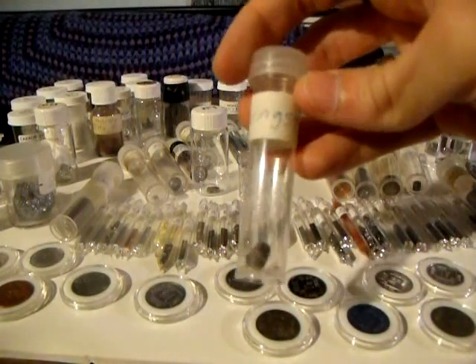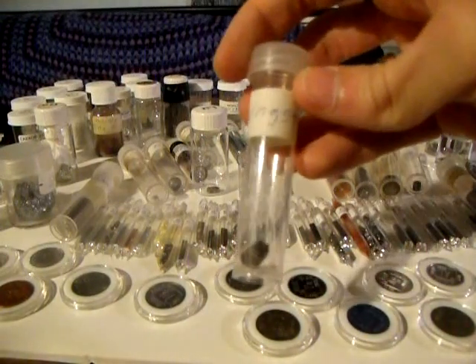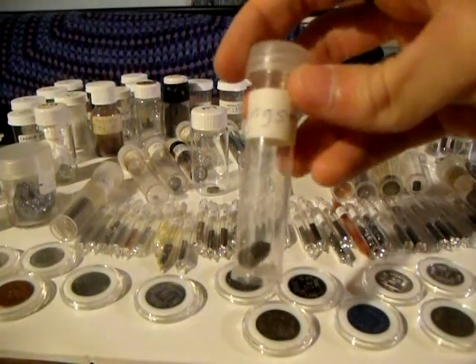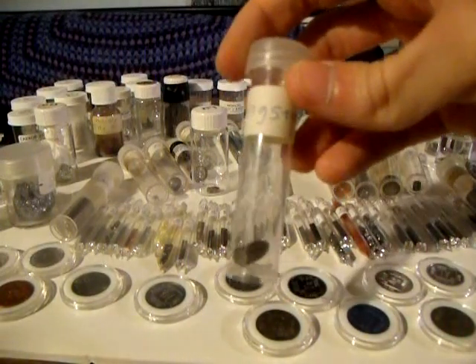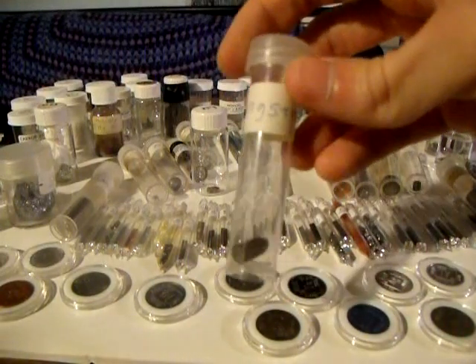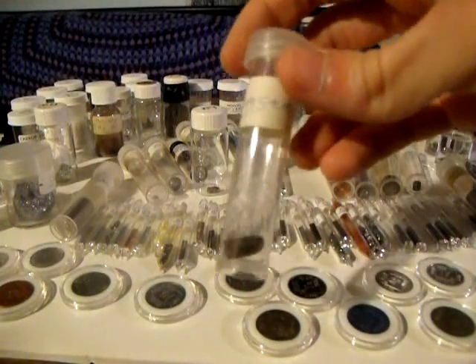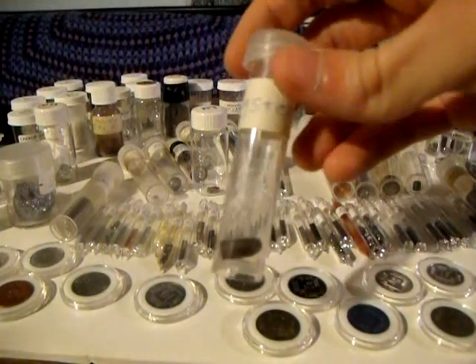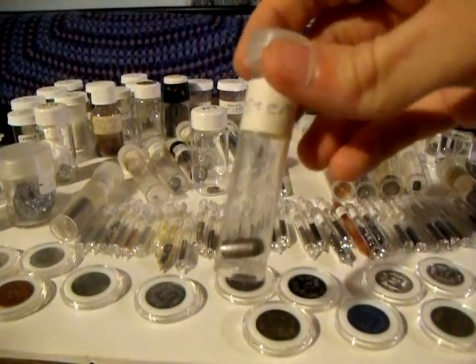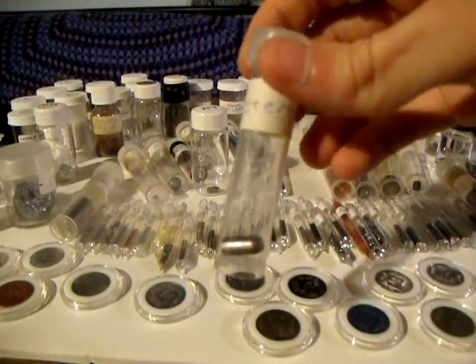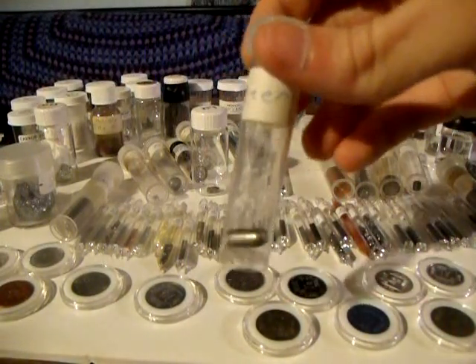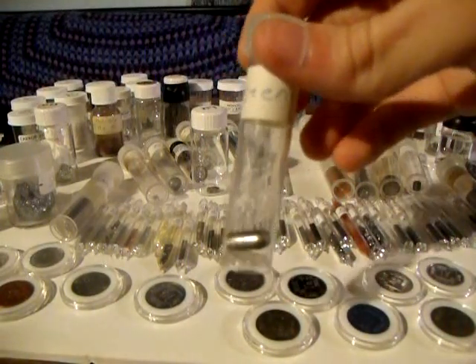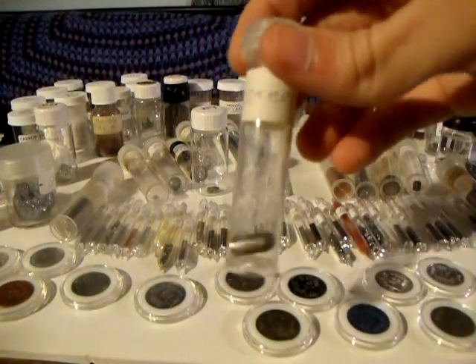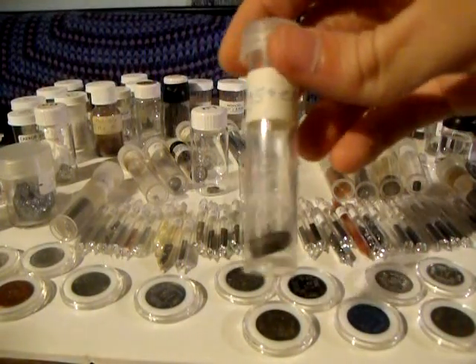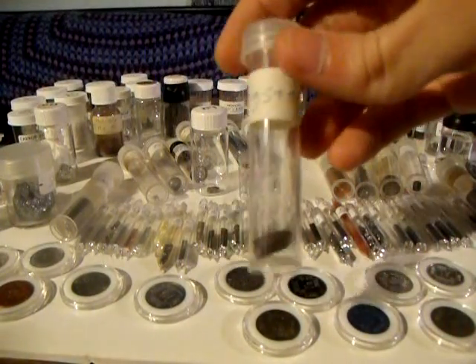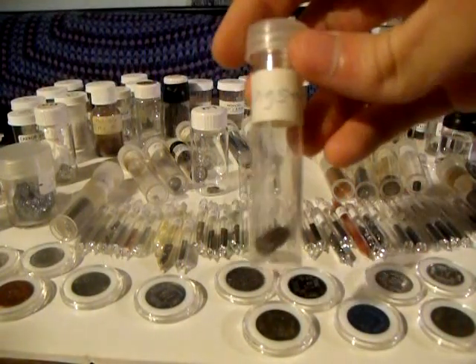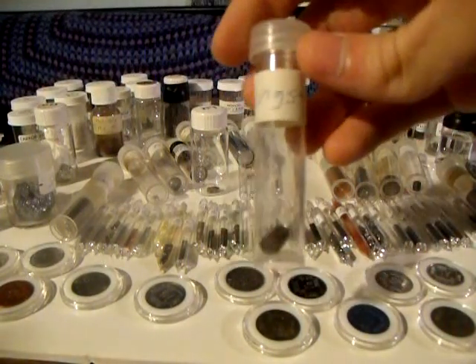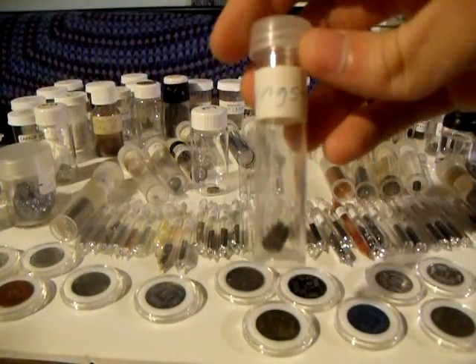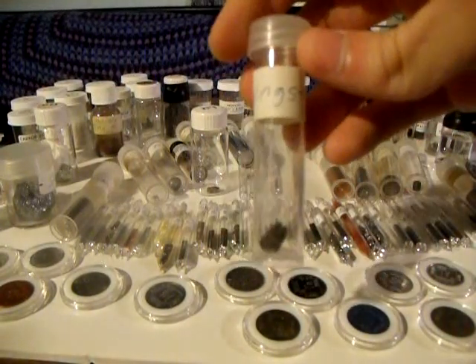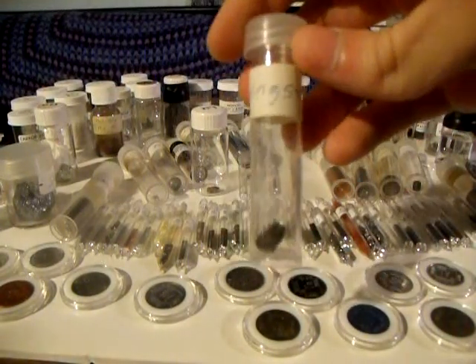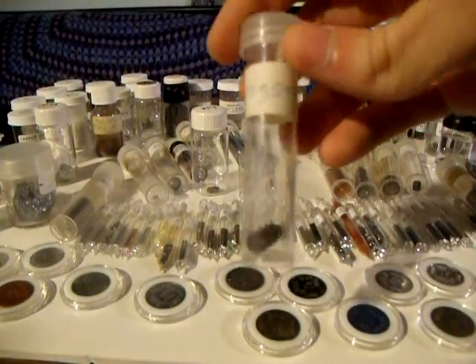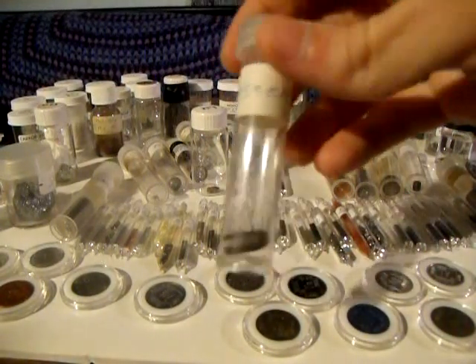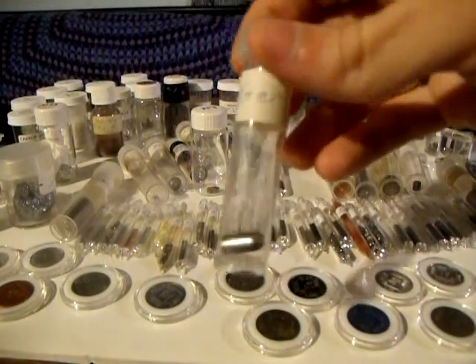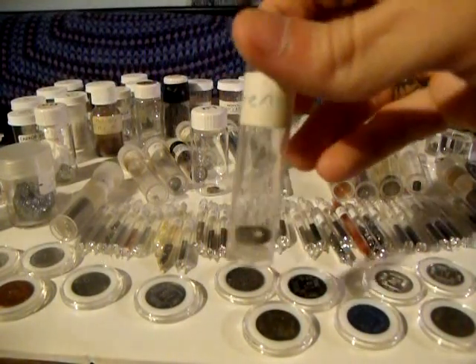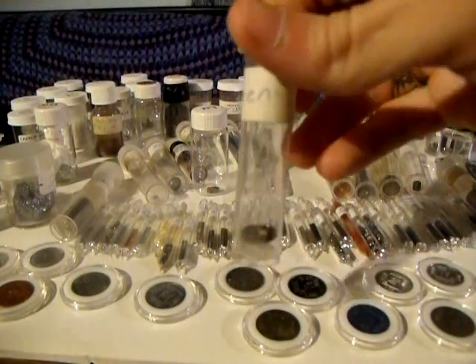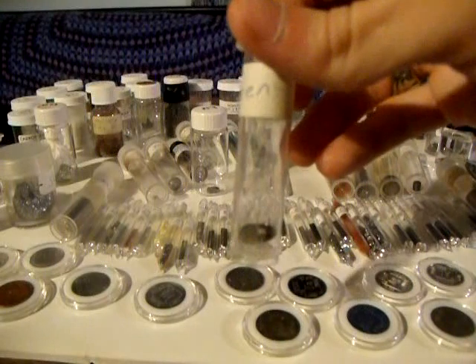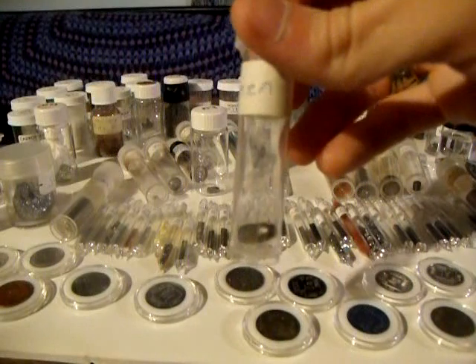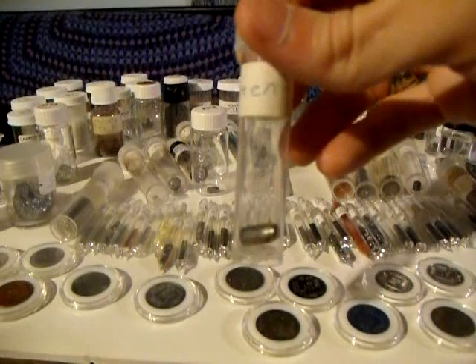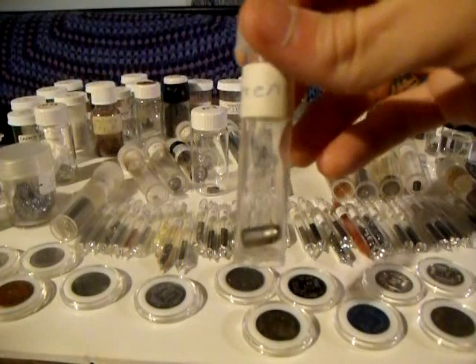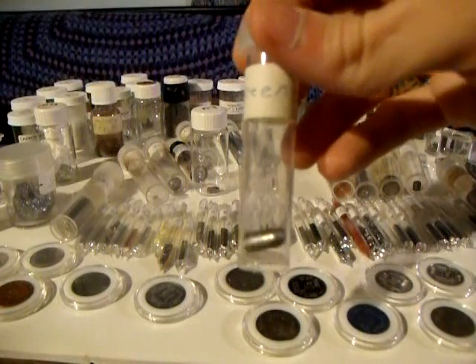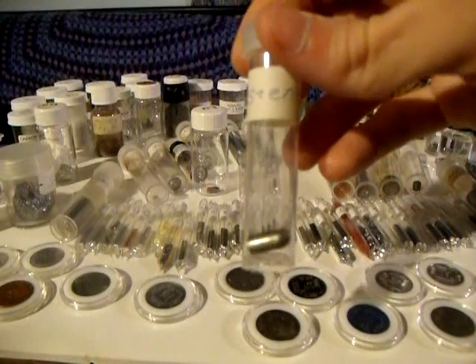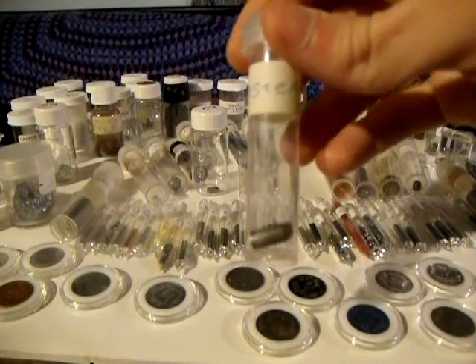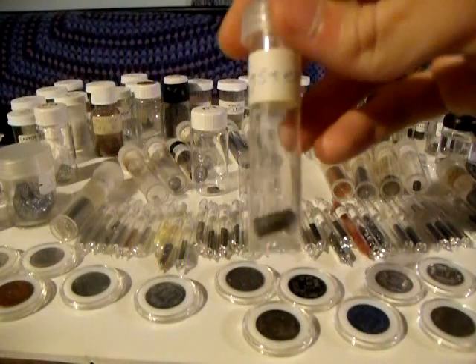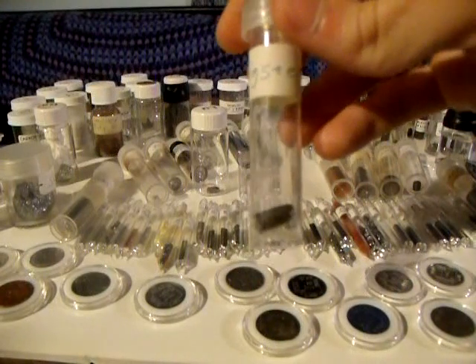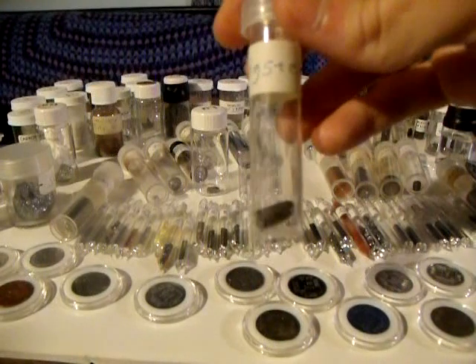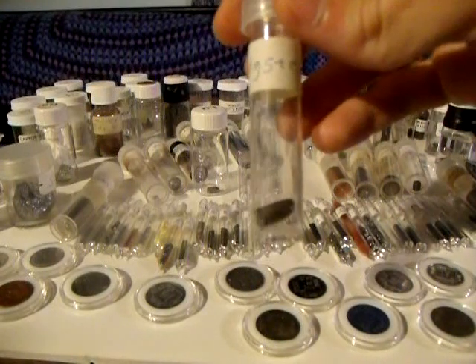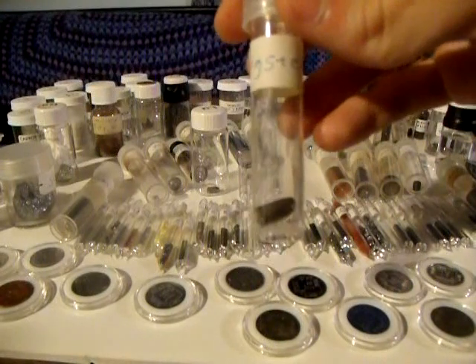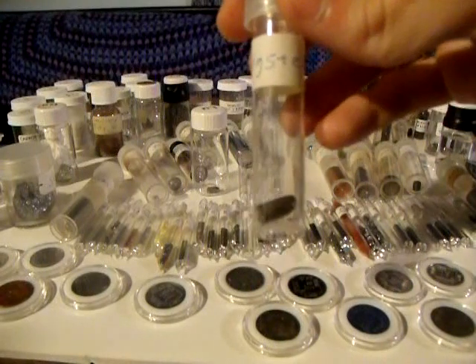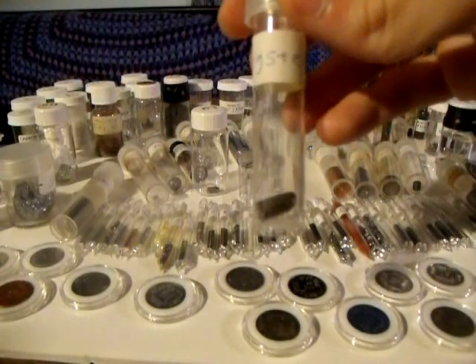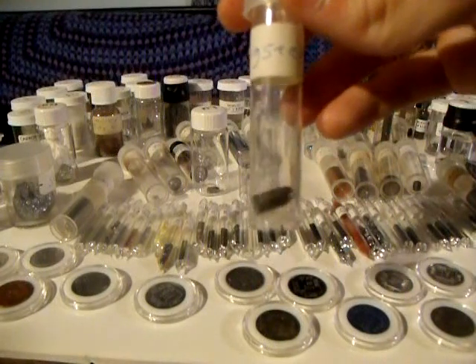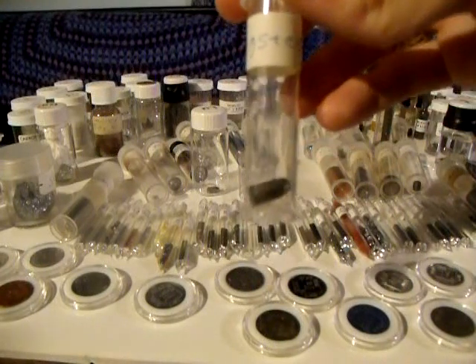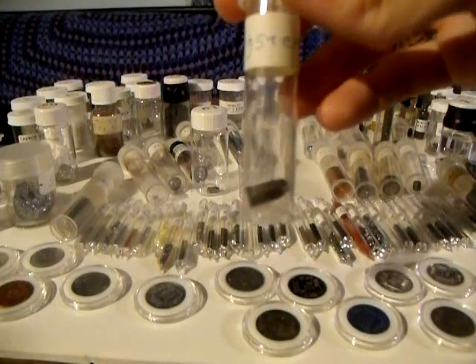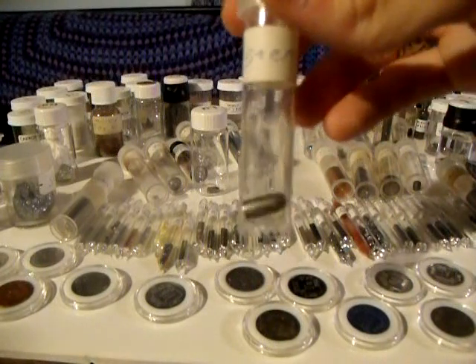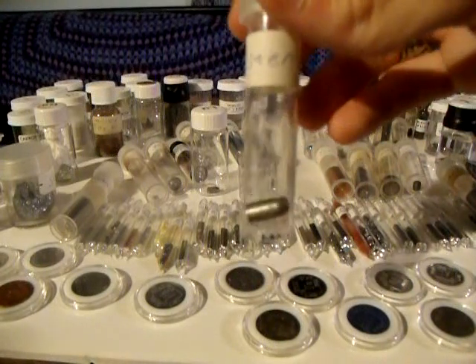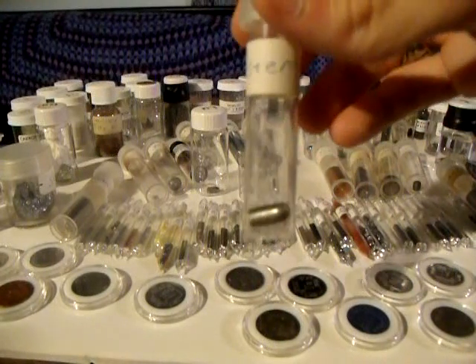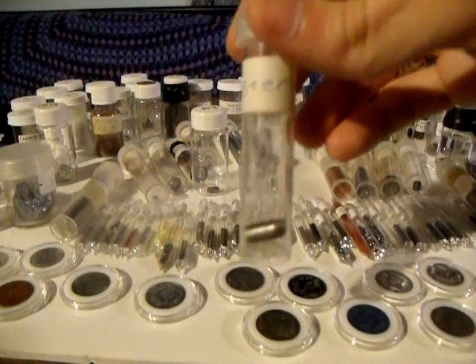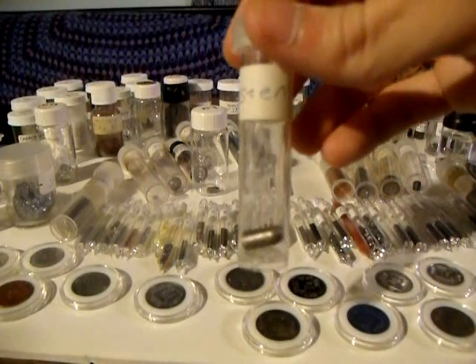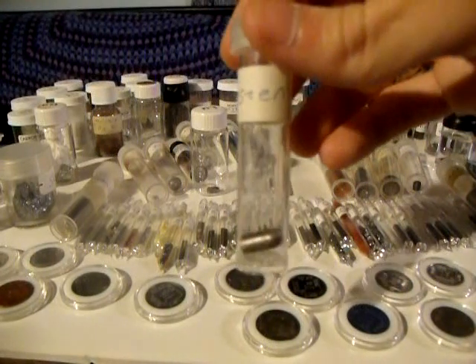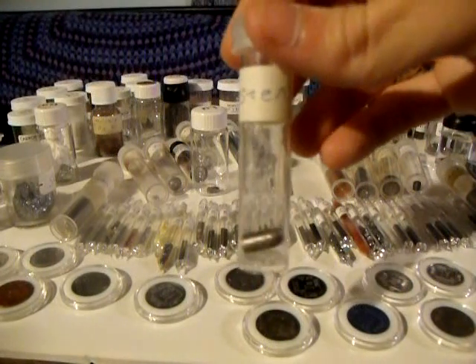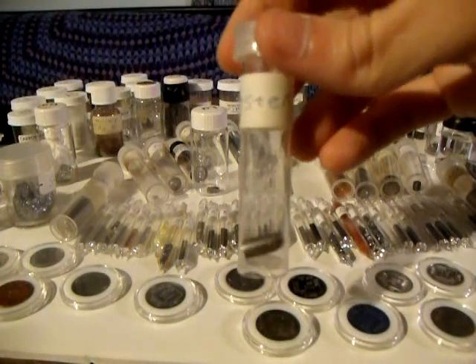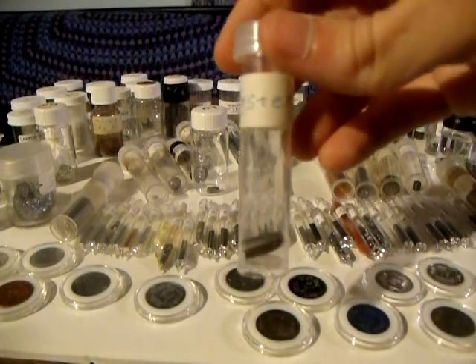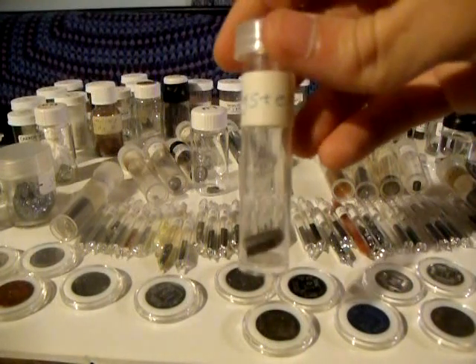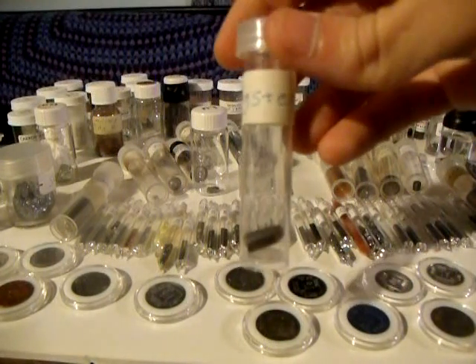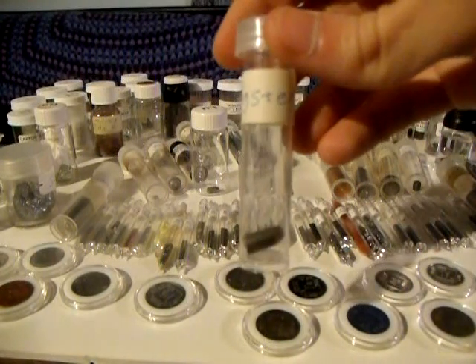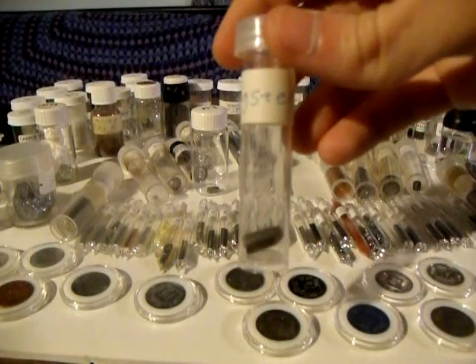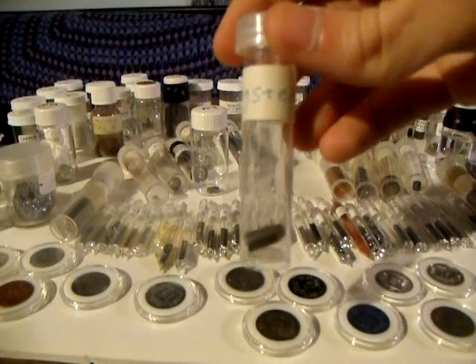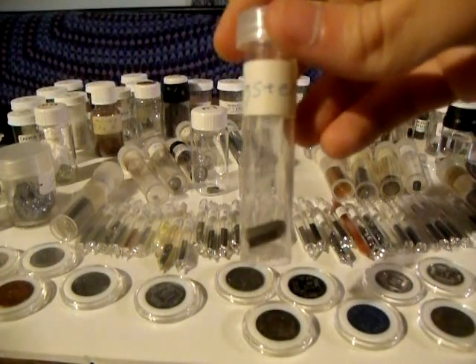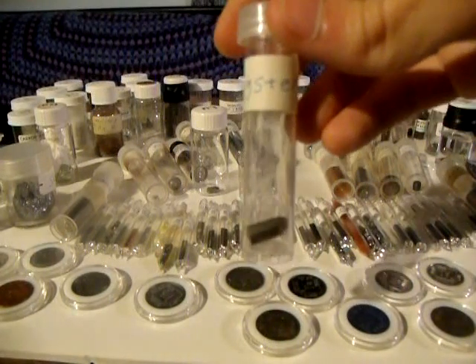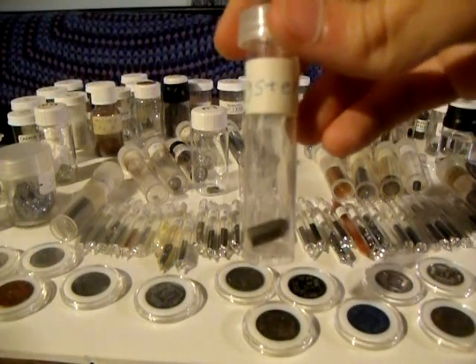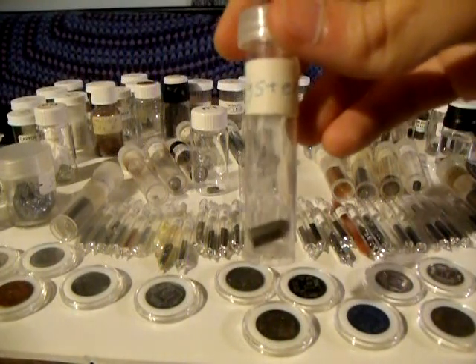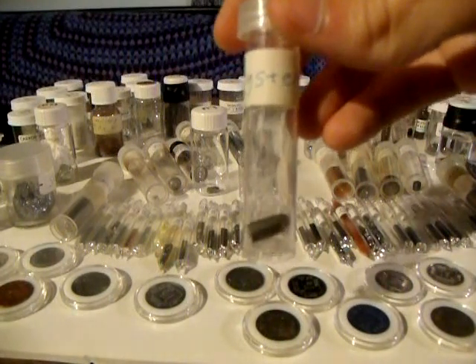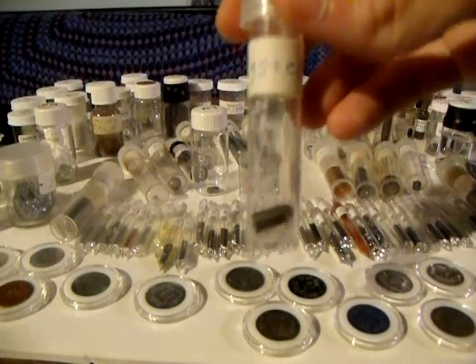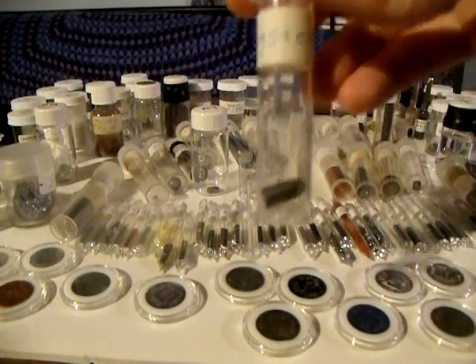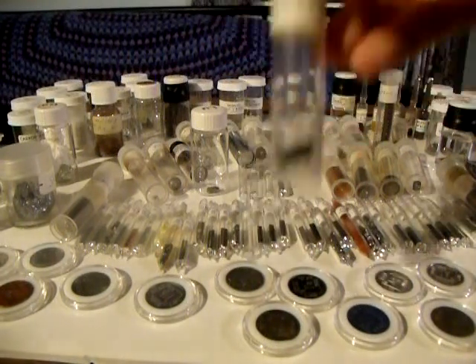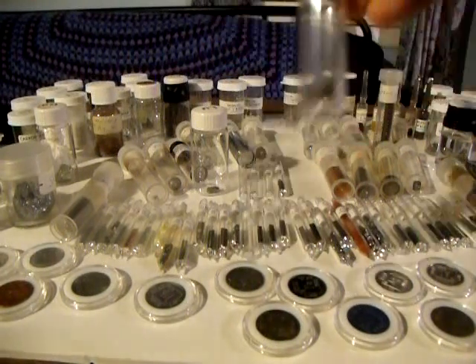Tungsten — something they make light bulb filaments out of, and in the form of tungsten carbide it's used to make cutting tools.